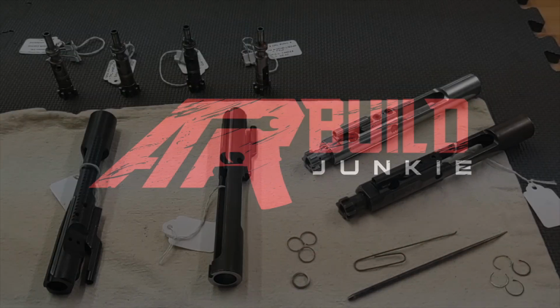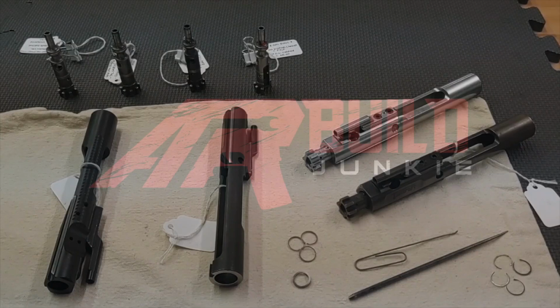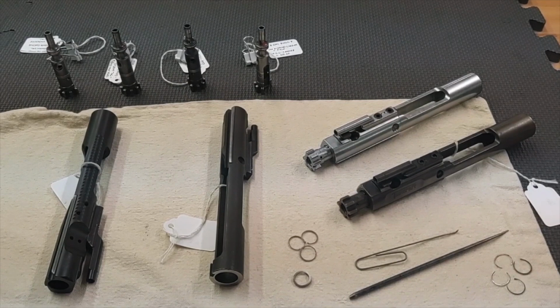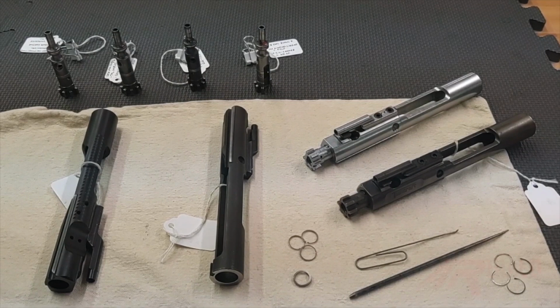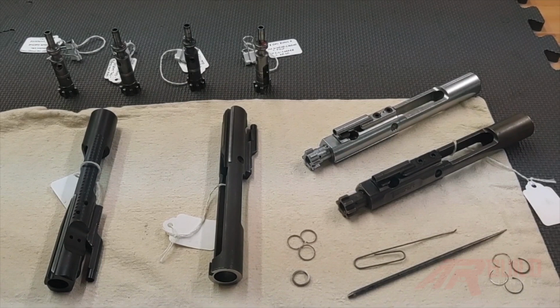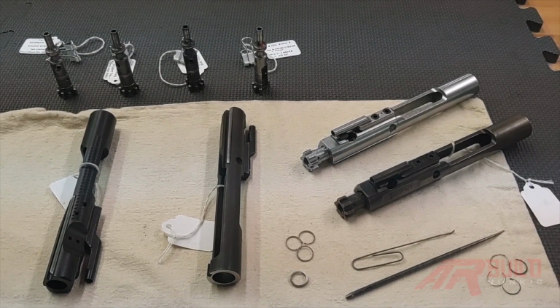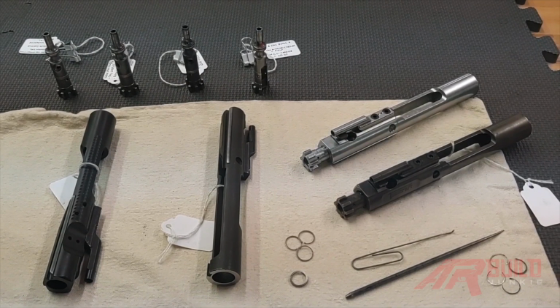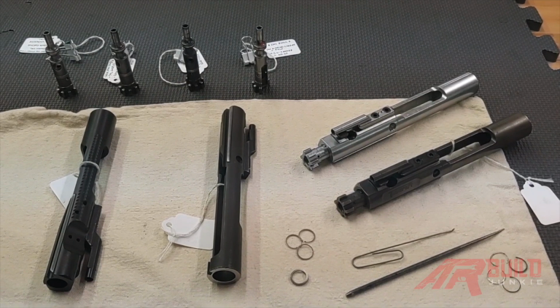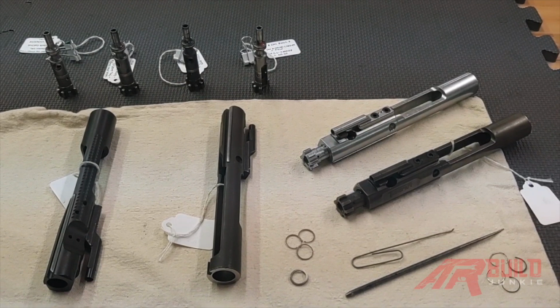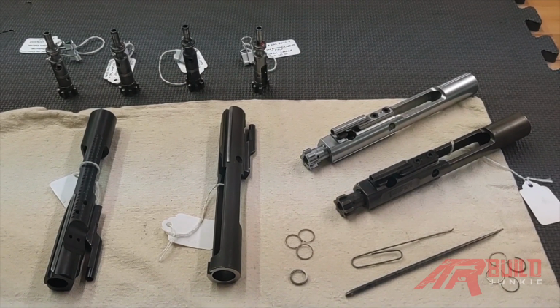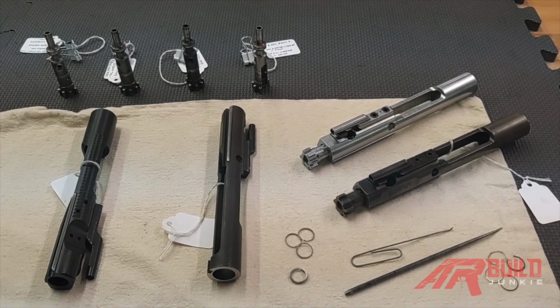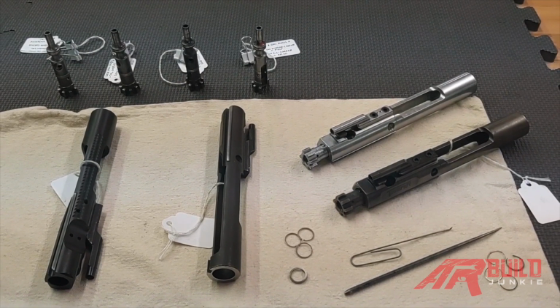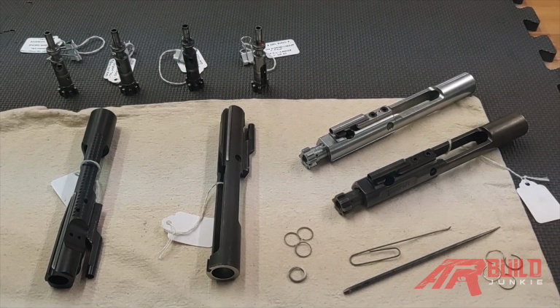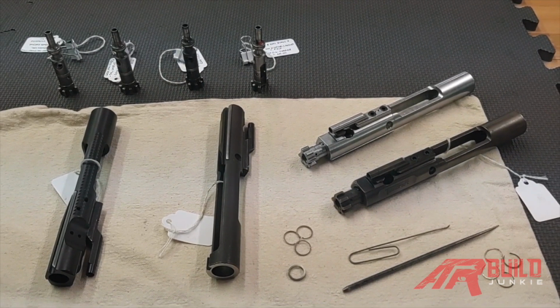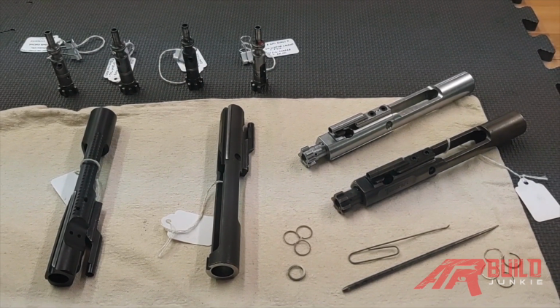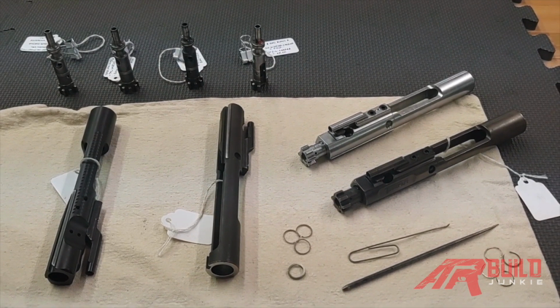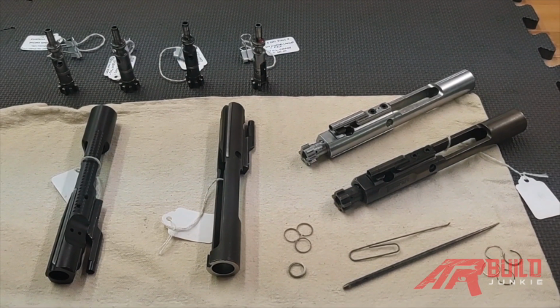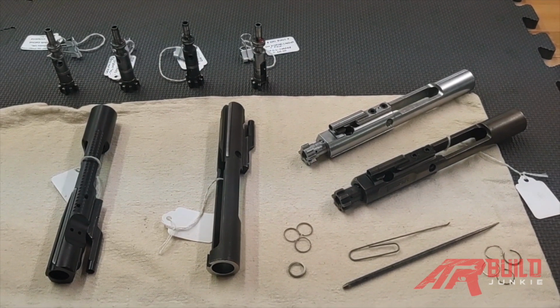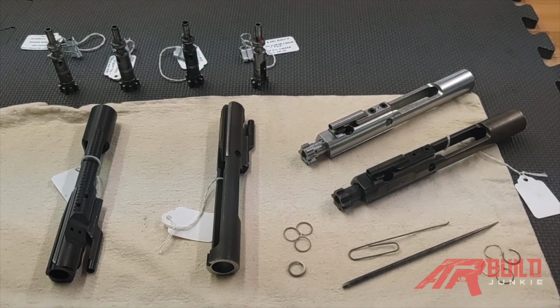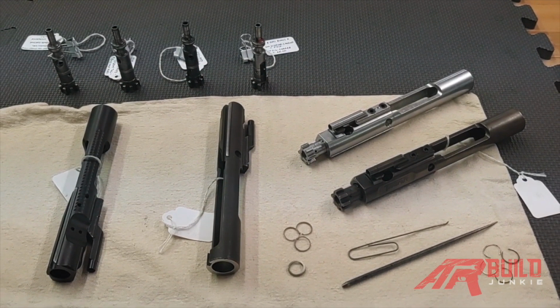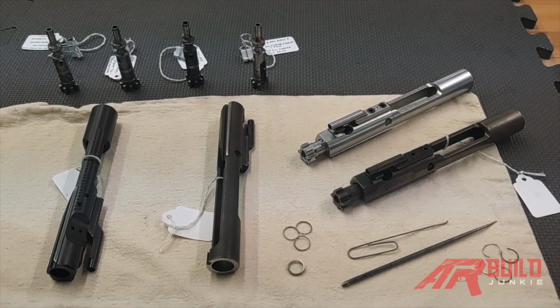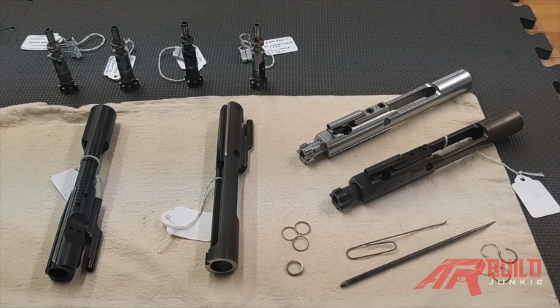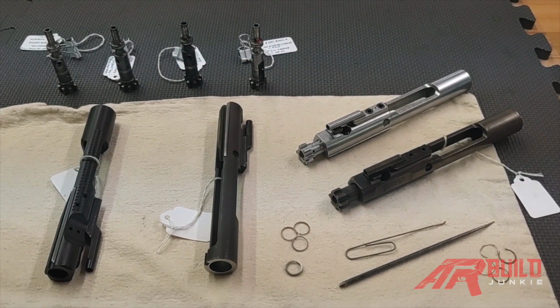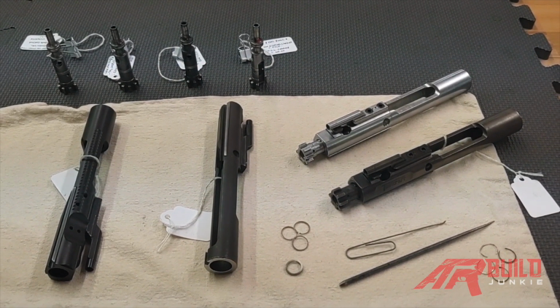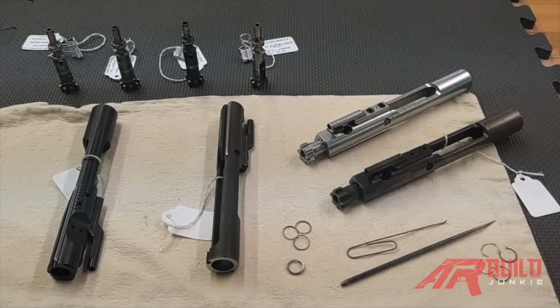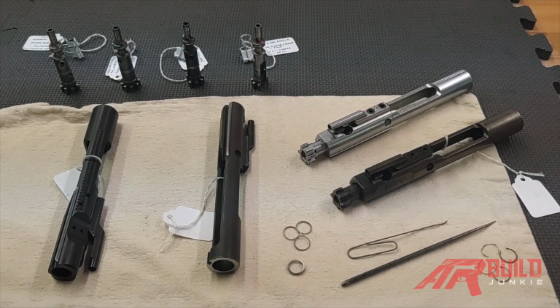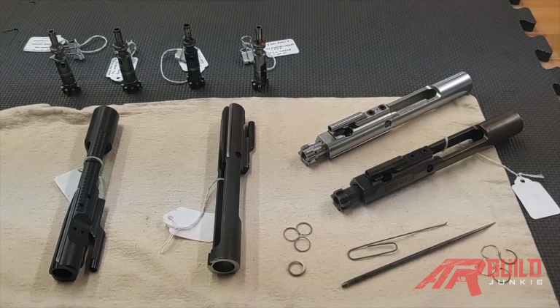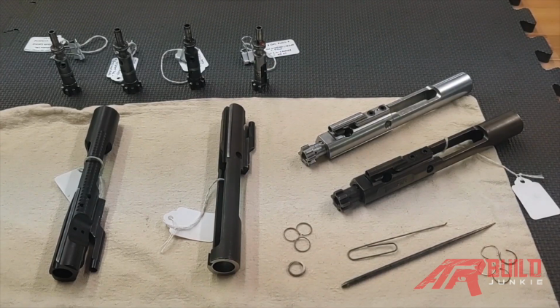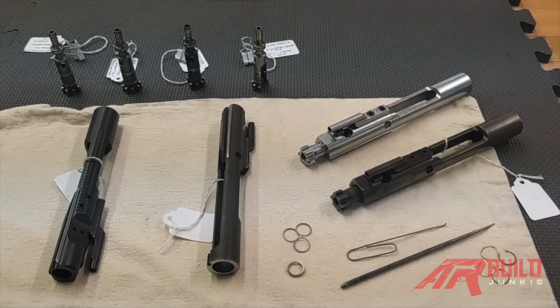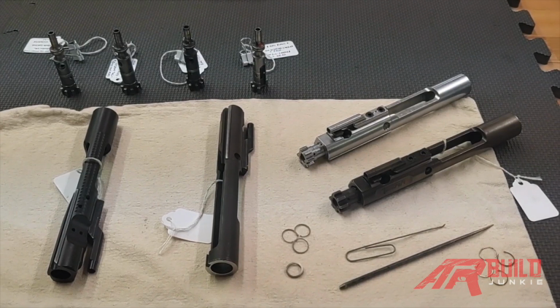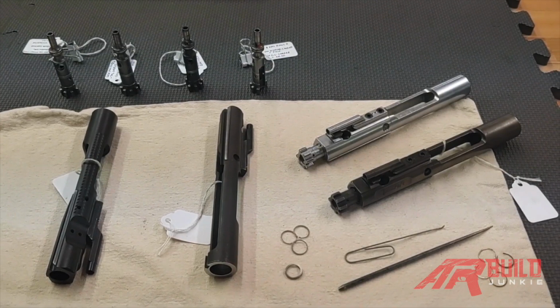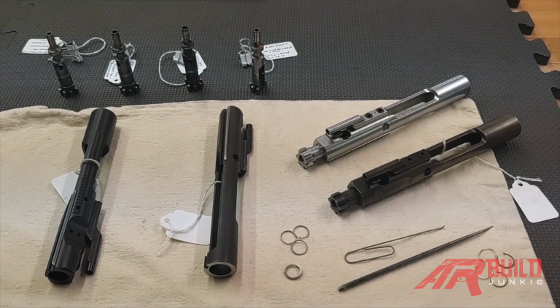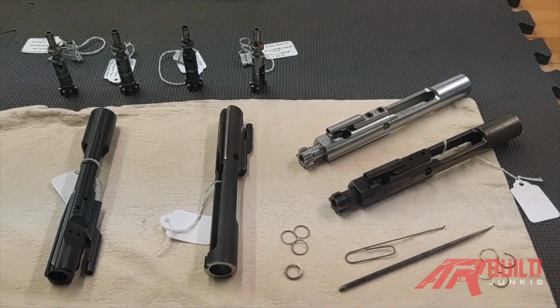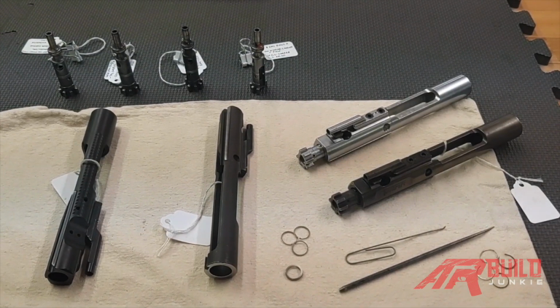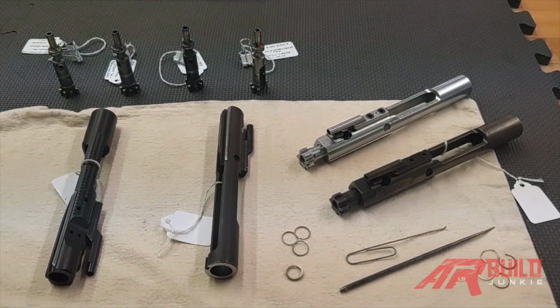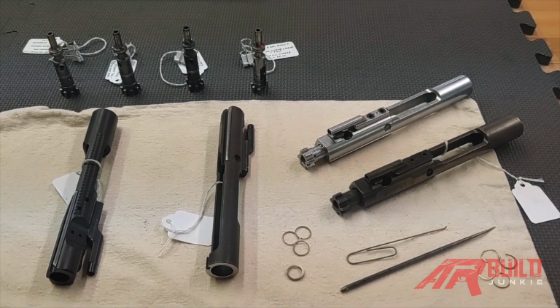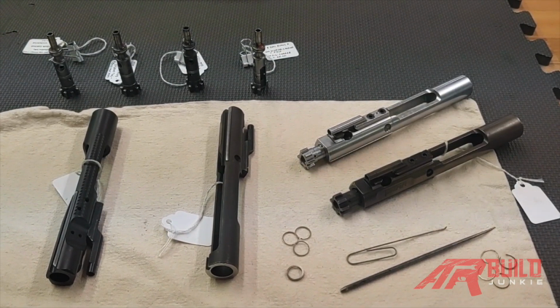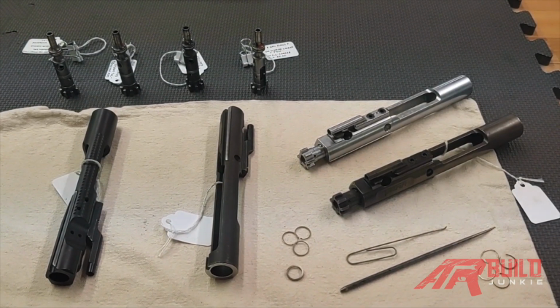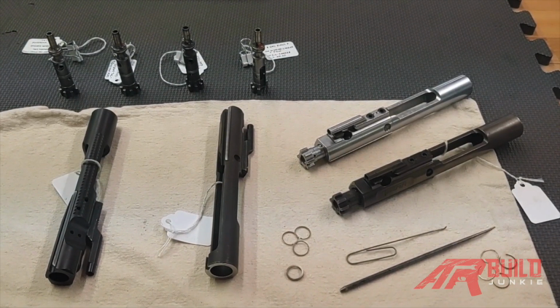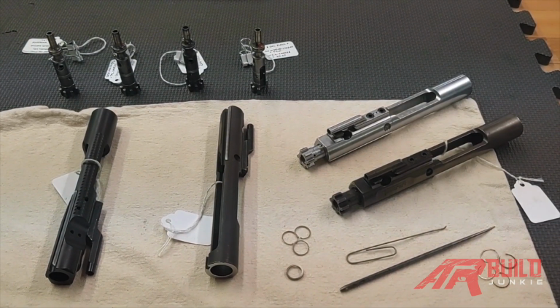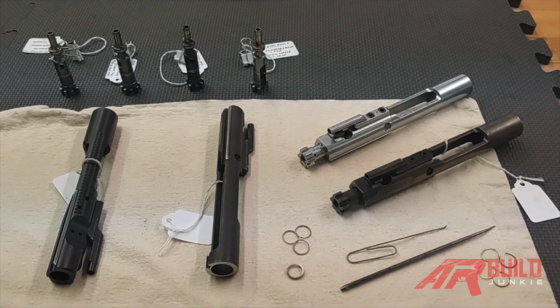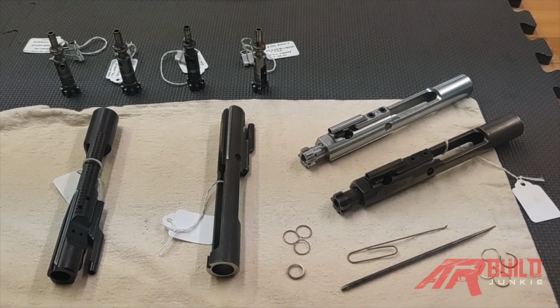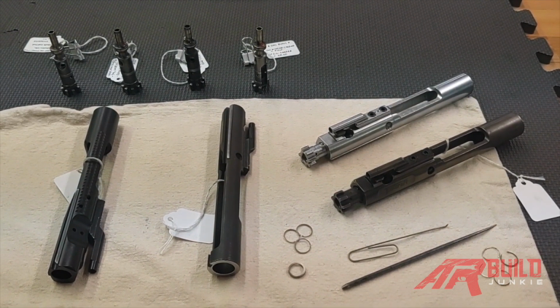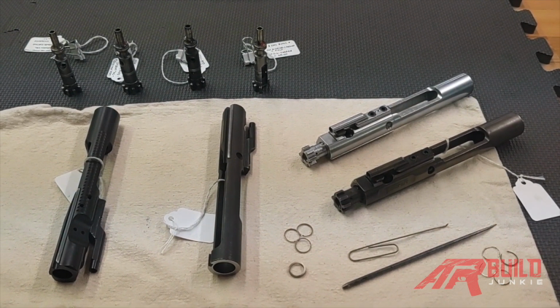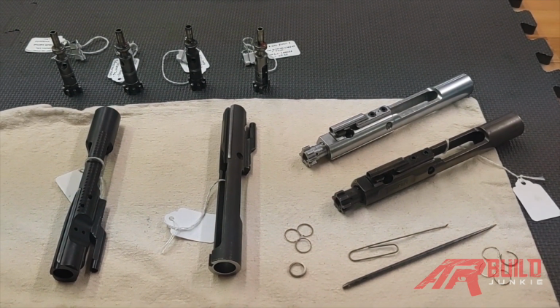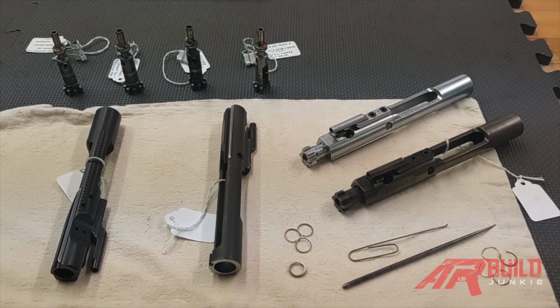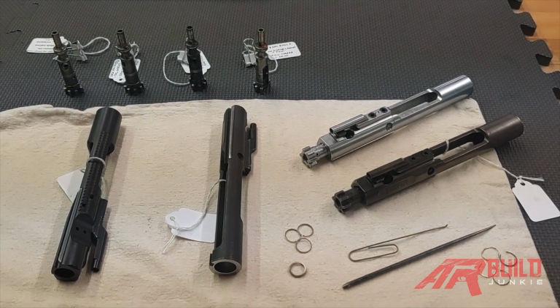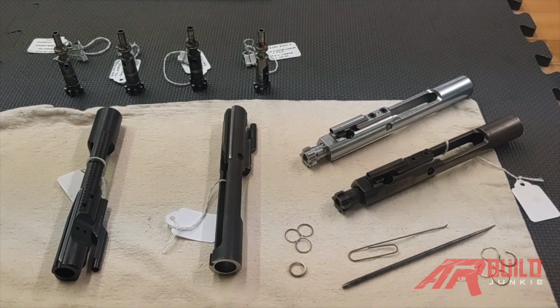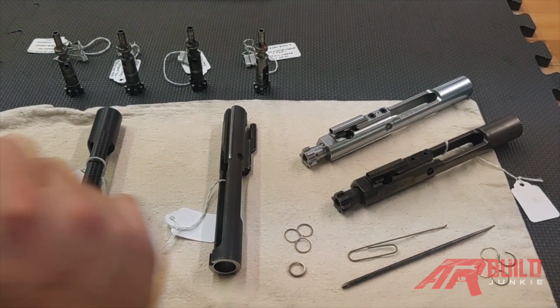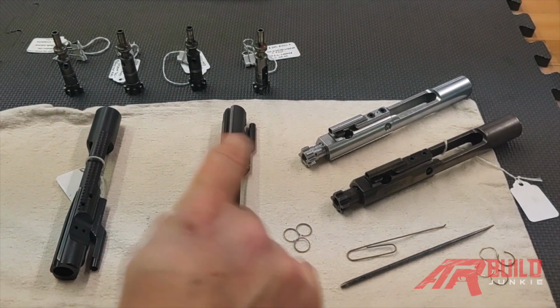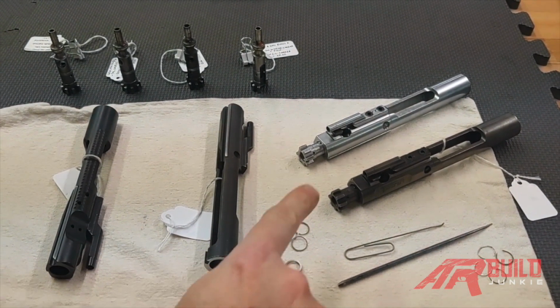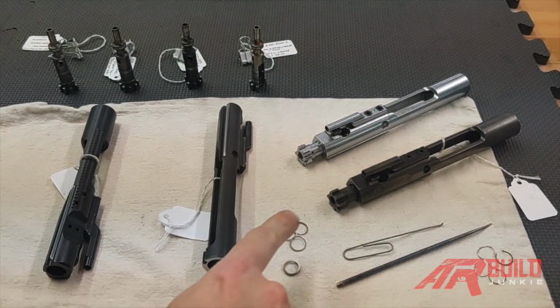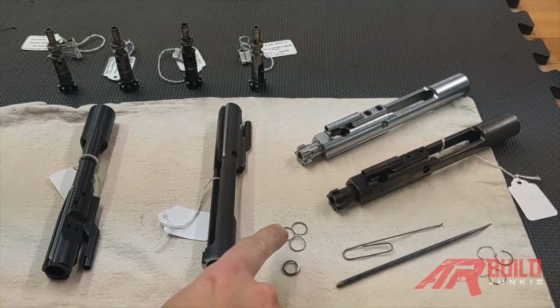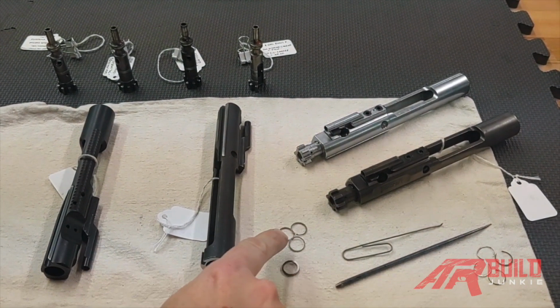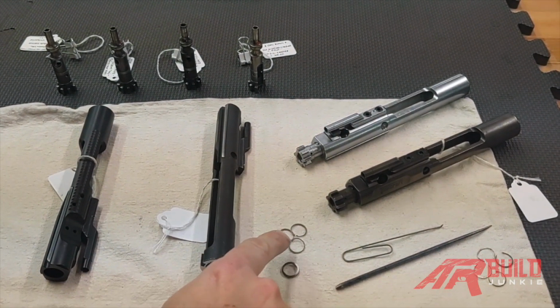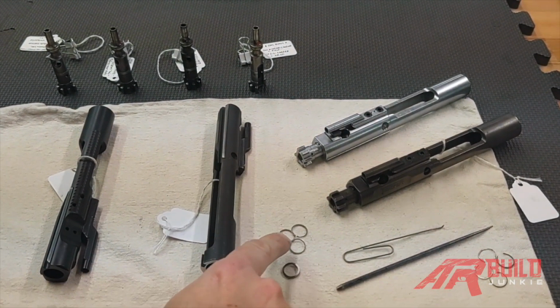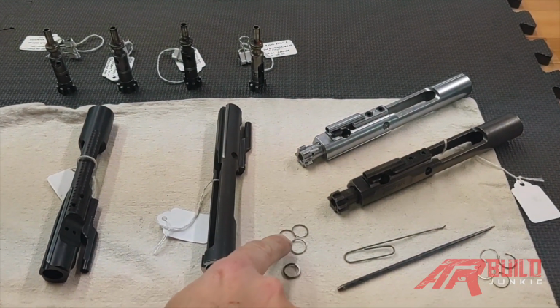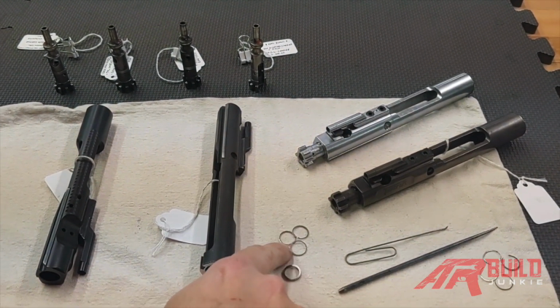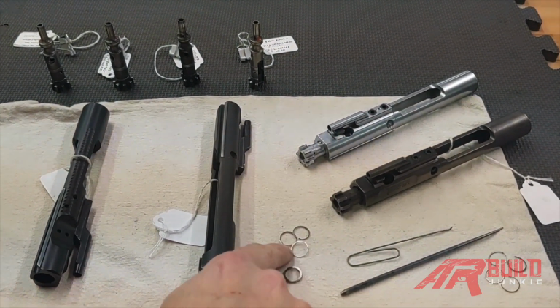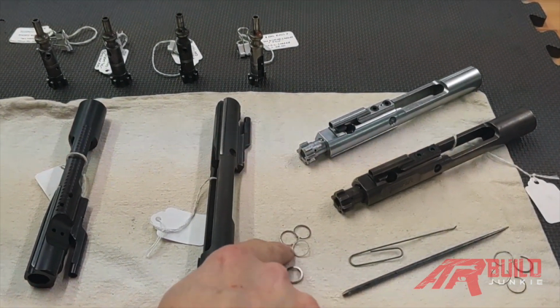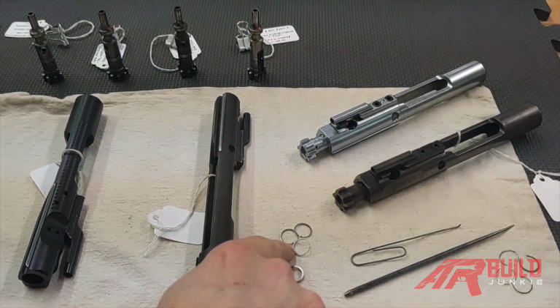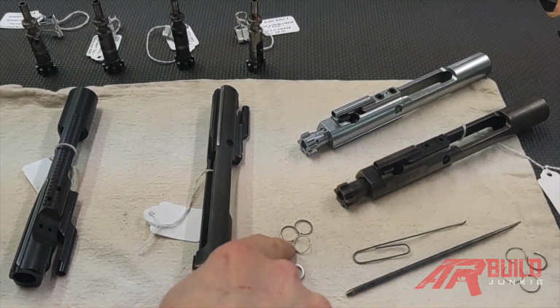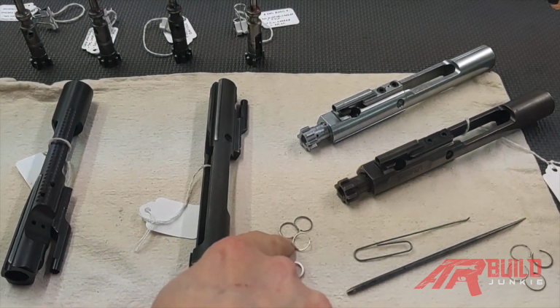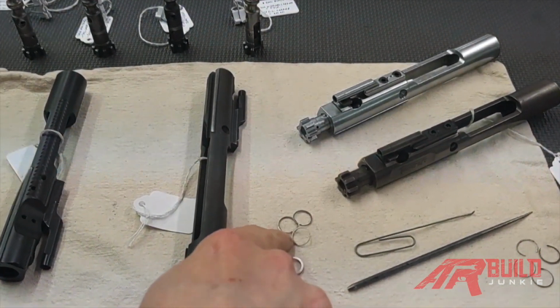Hello, this is Chad from School of the American Rifle. Today I'm producing a video in conjunction with AR Bill Junkie about AR-15 gas rings.